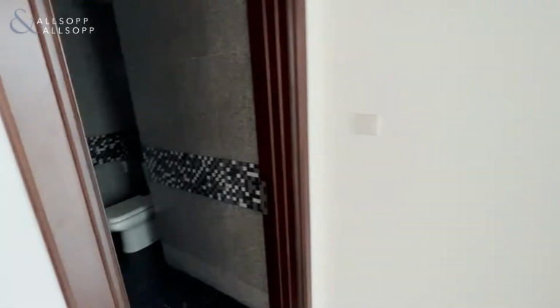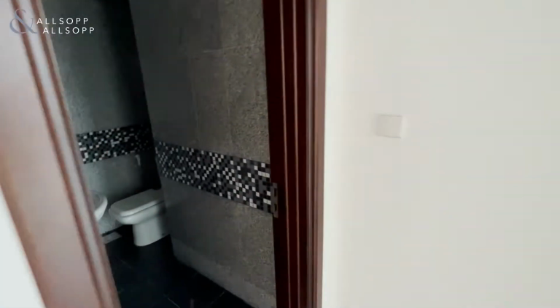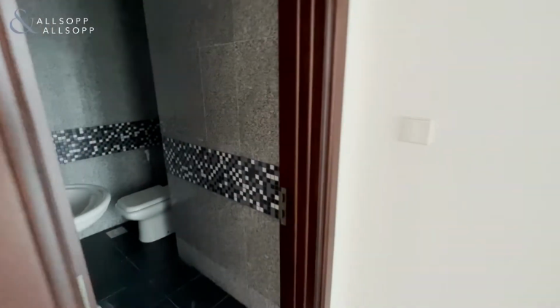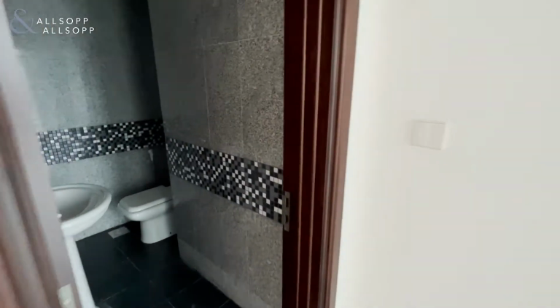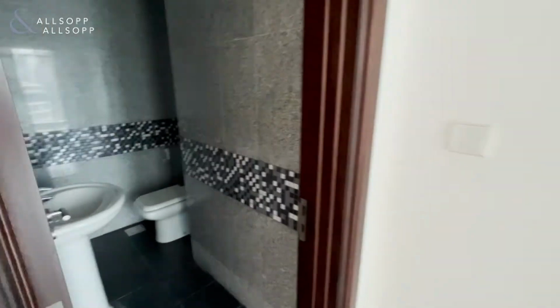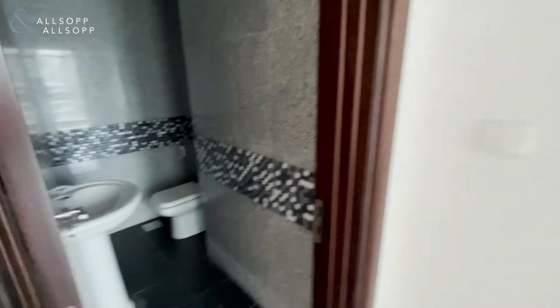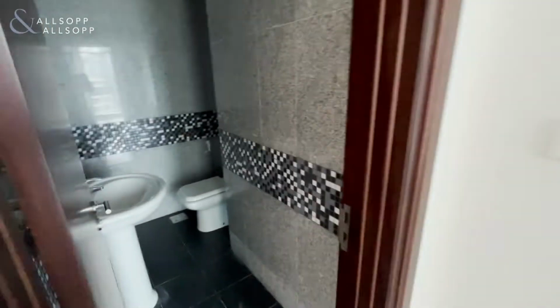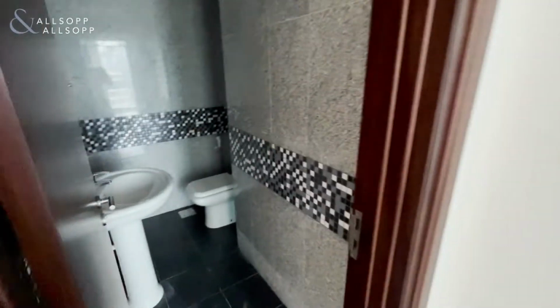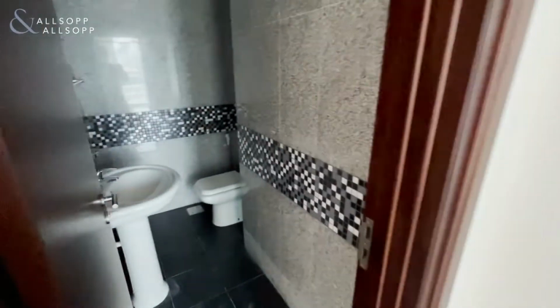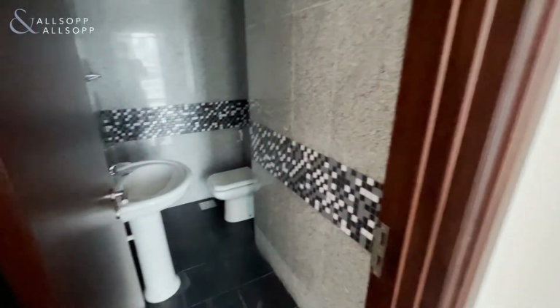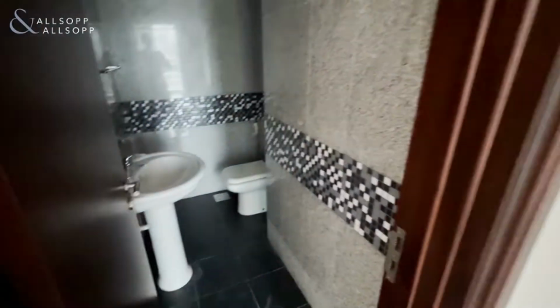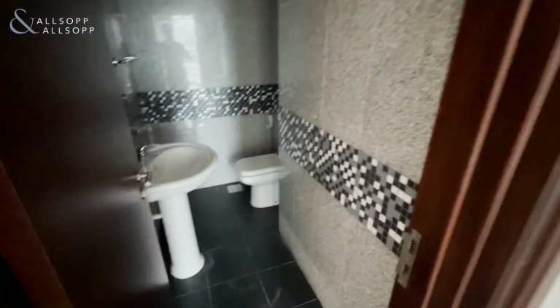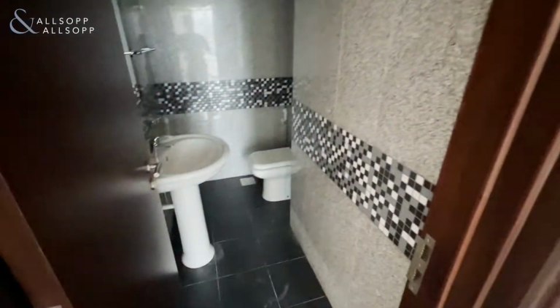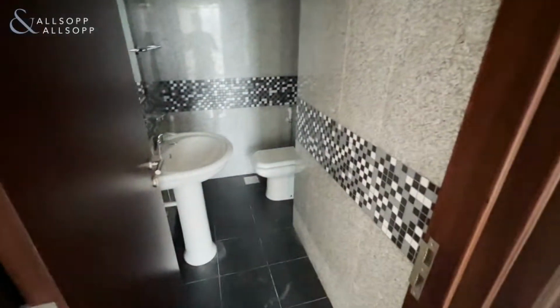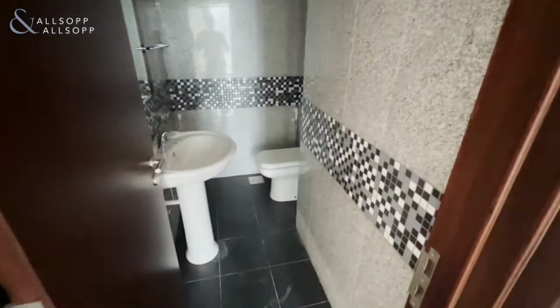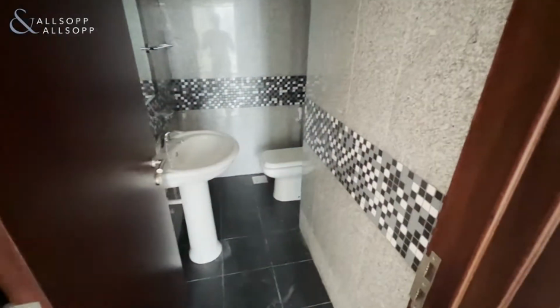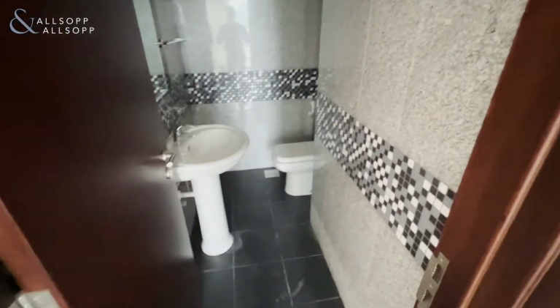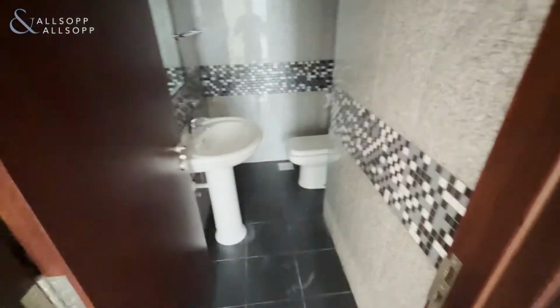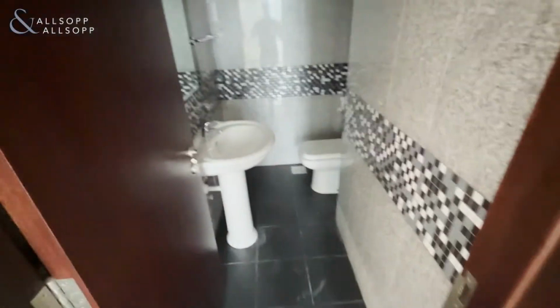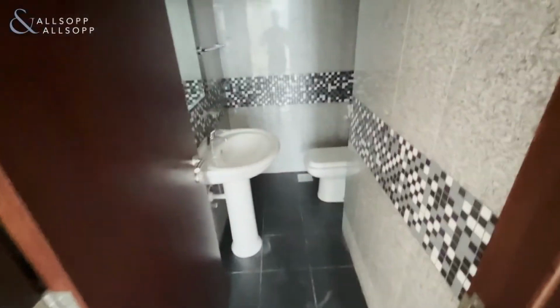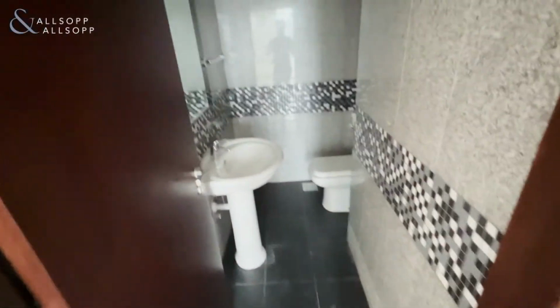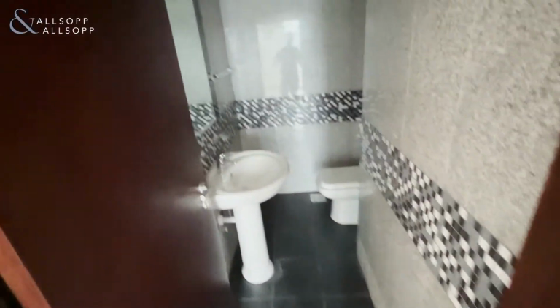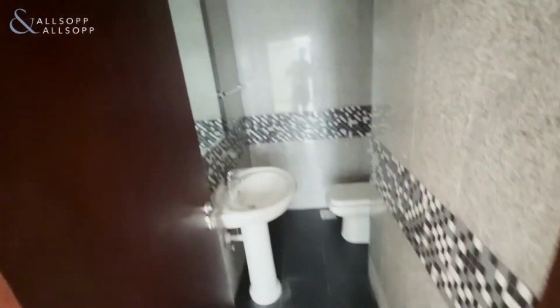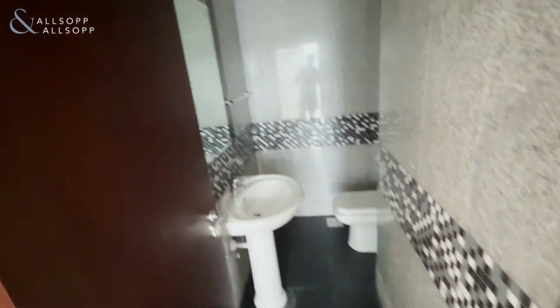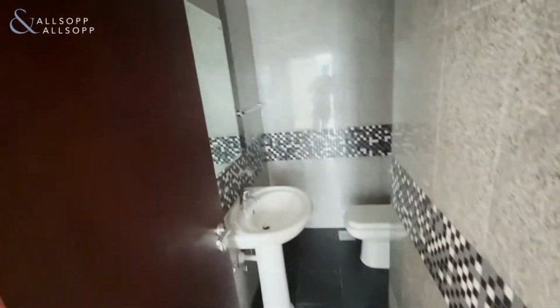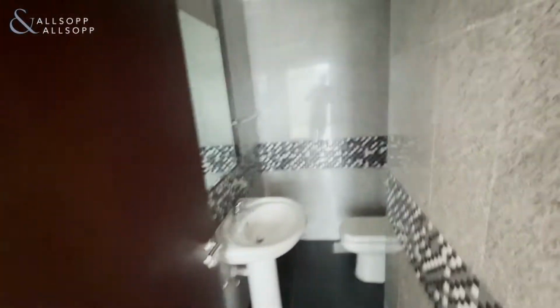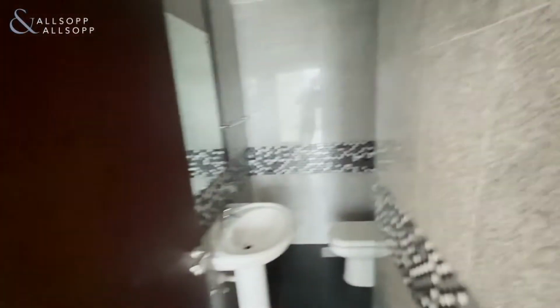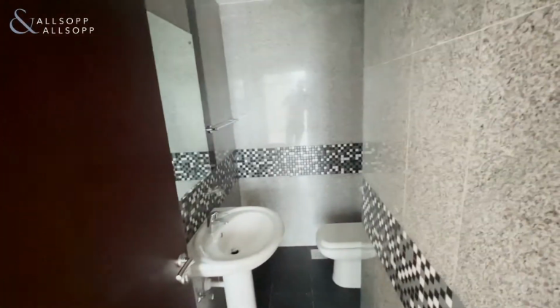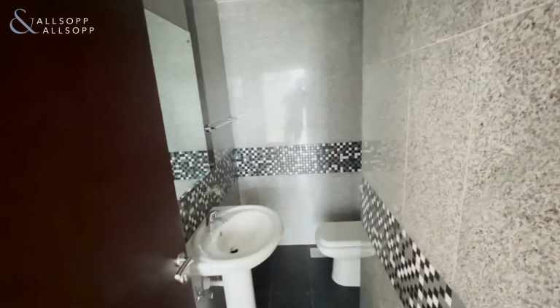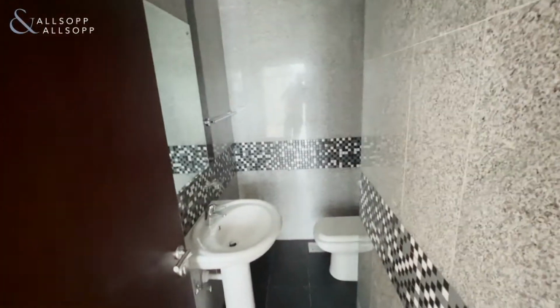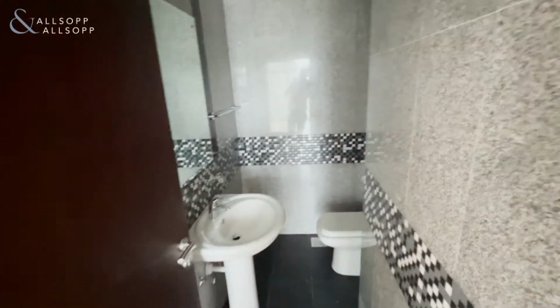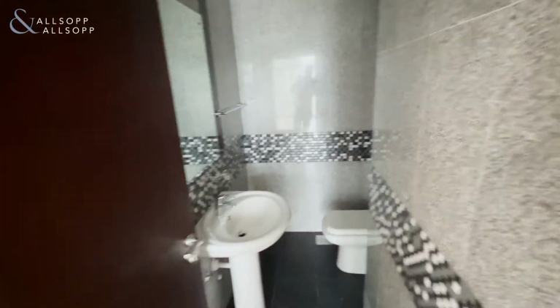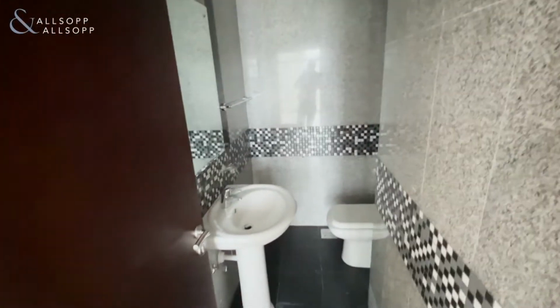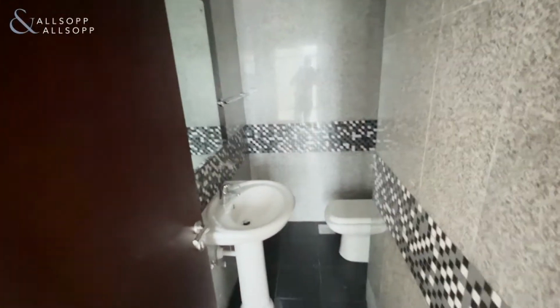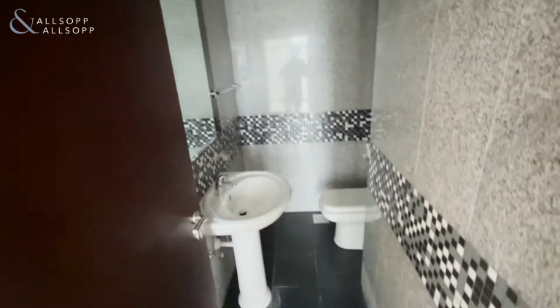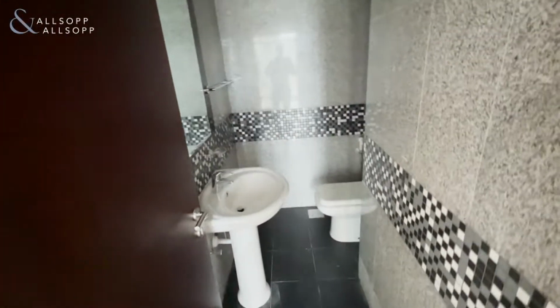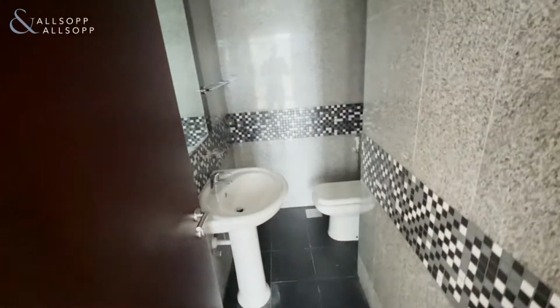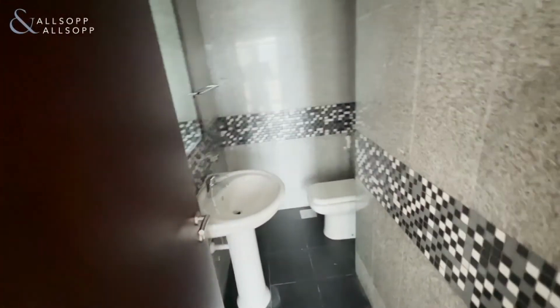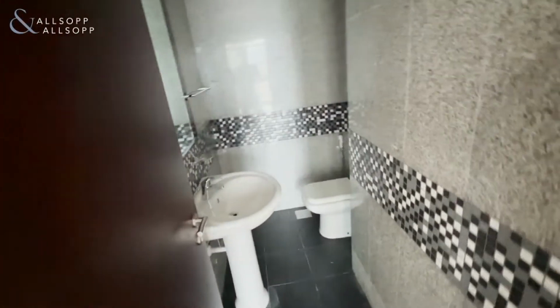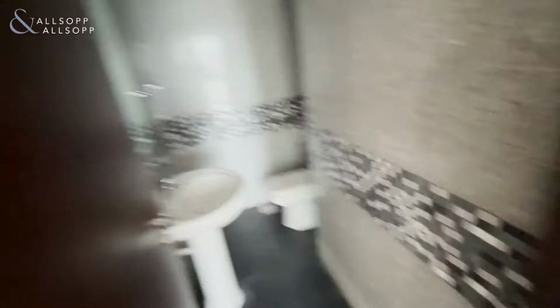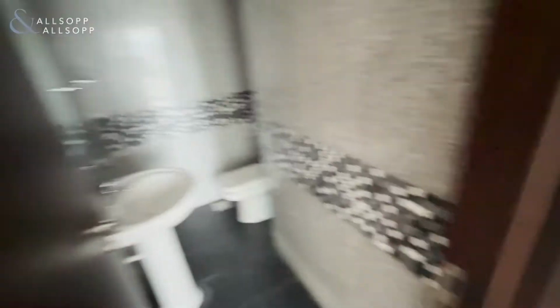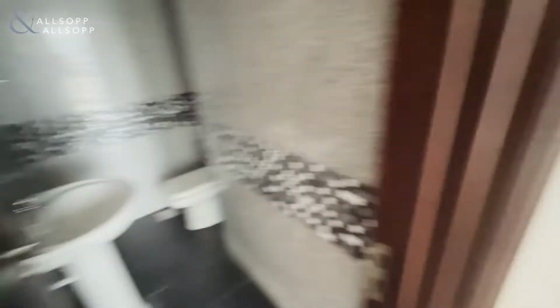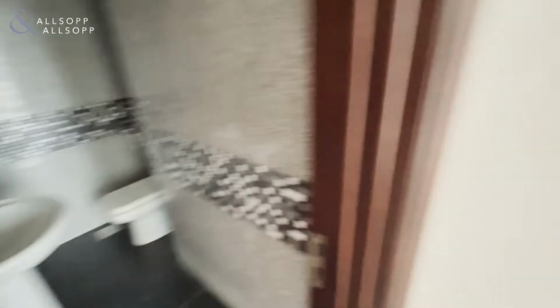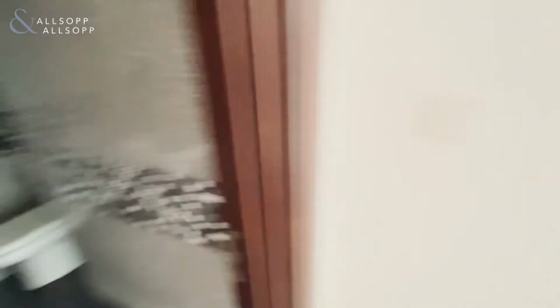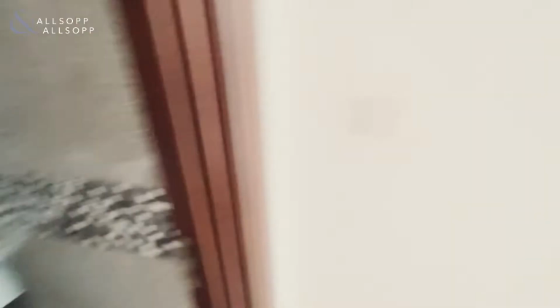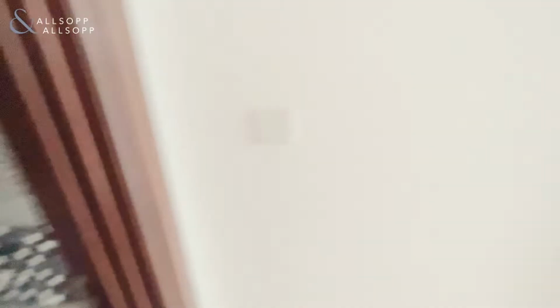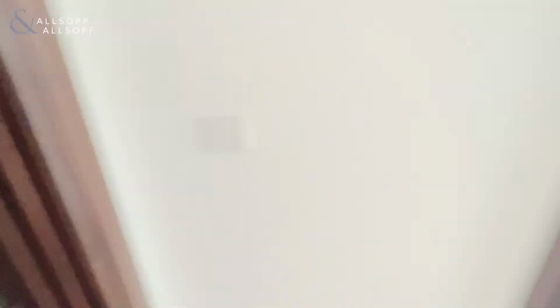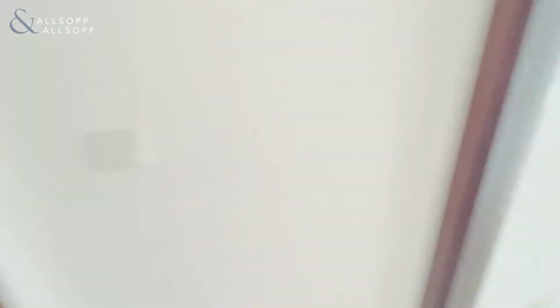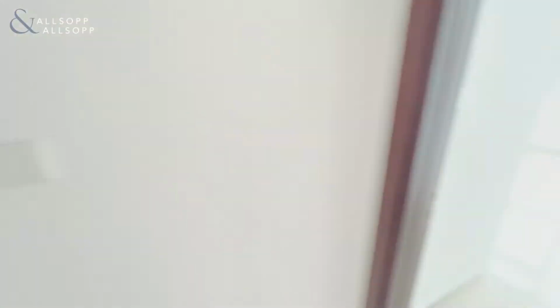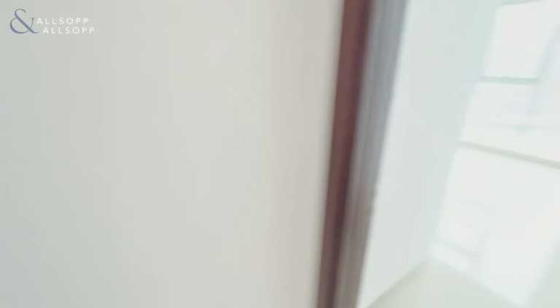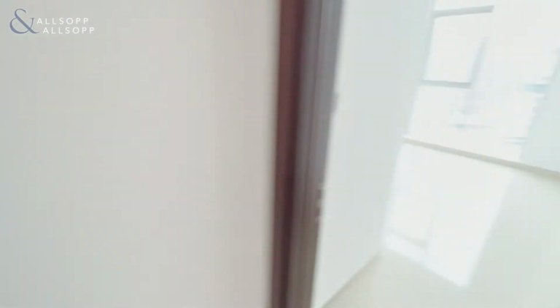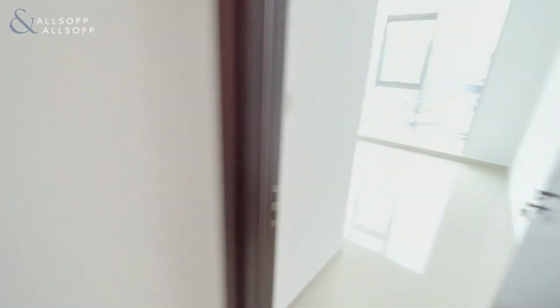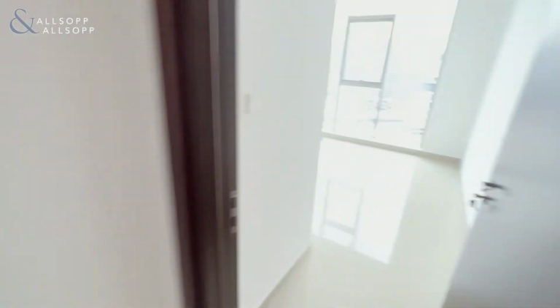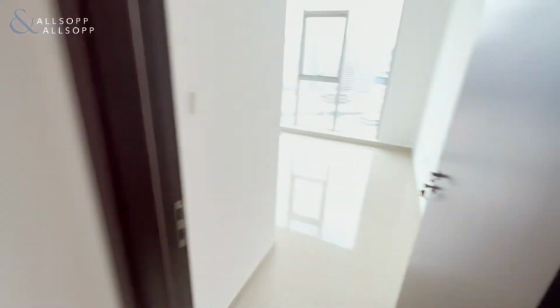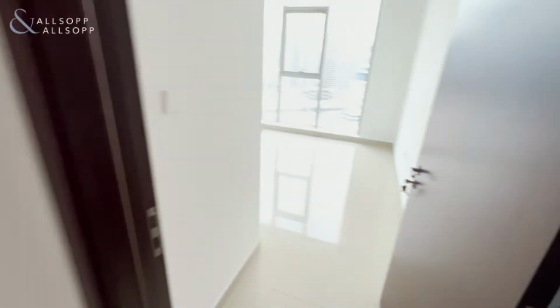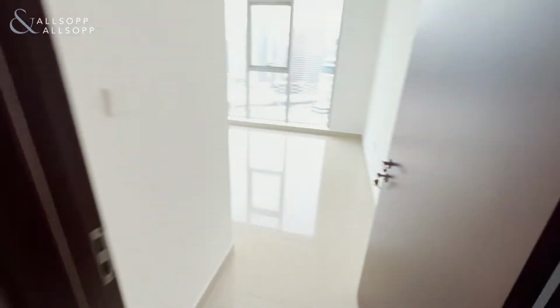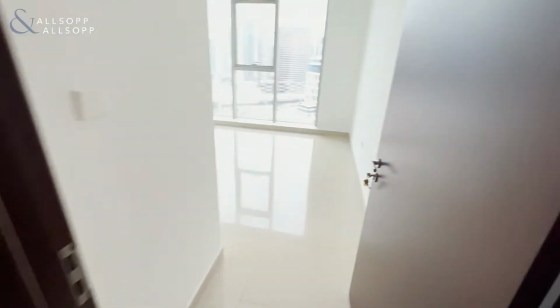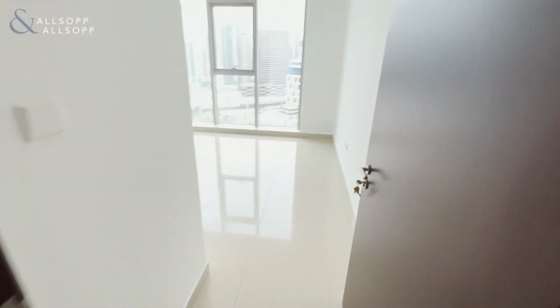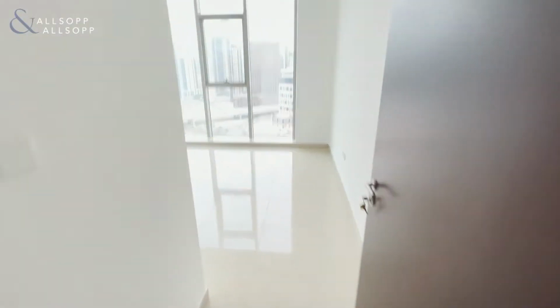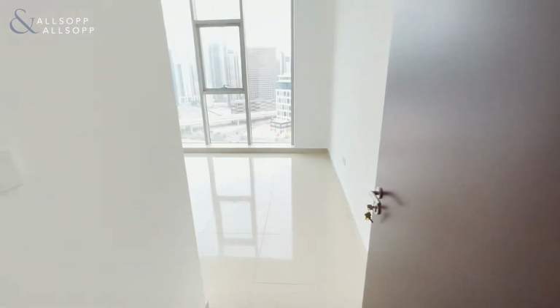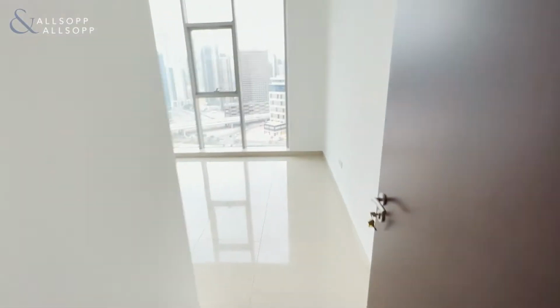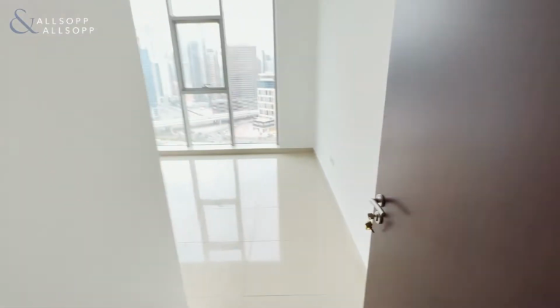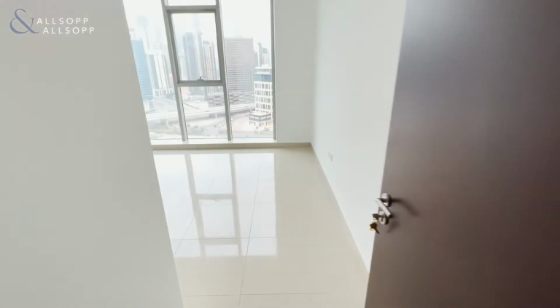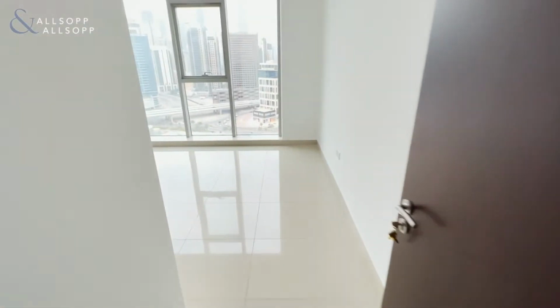Guest bathroom on the left, then the bedroom.